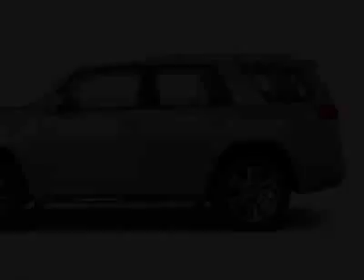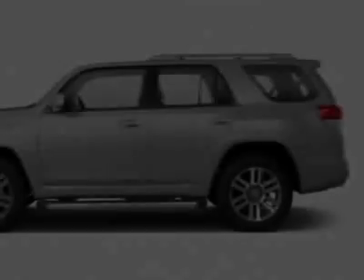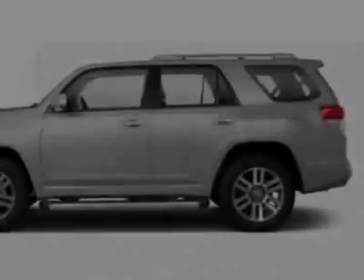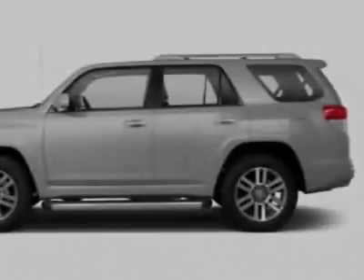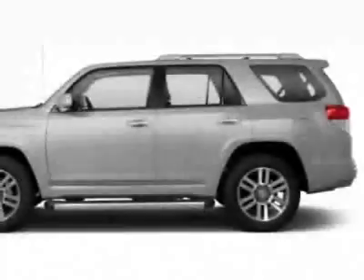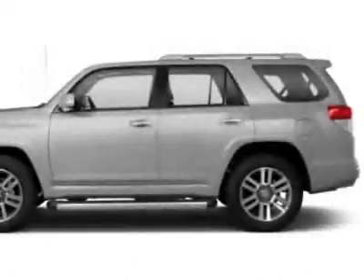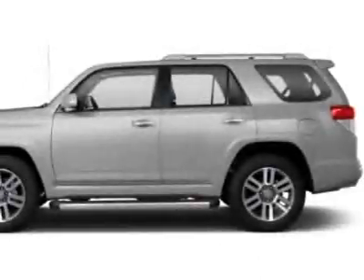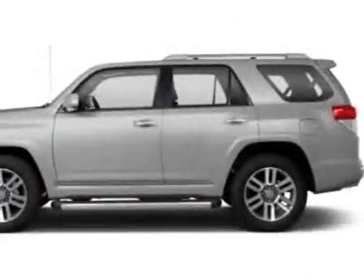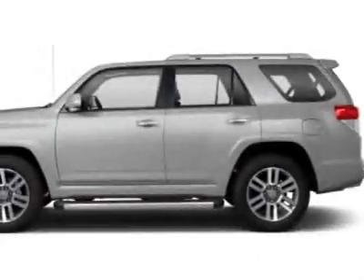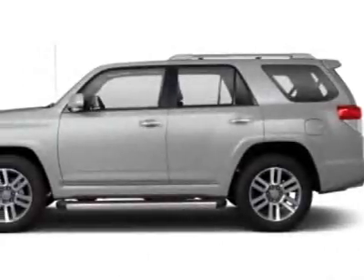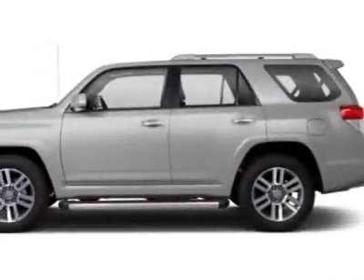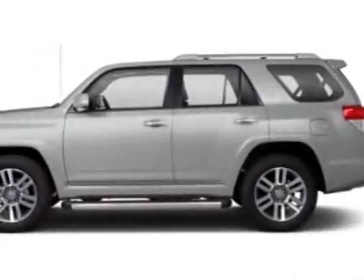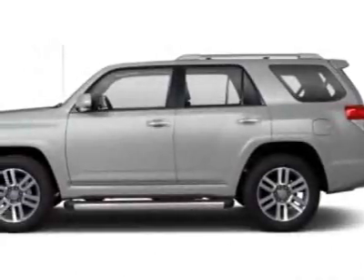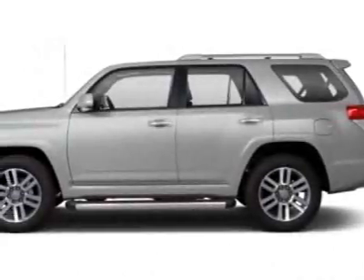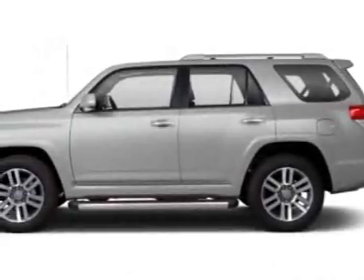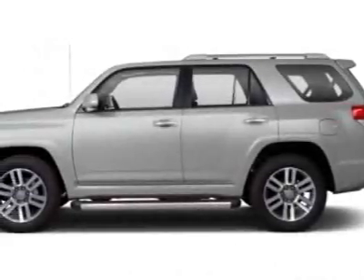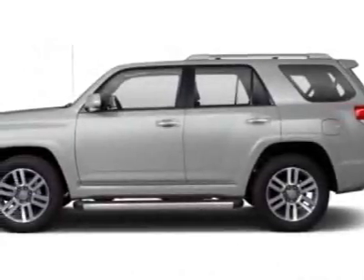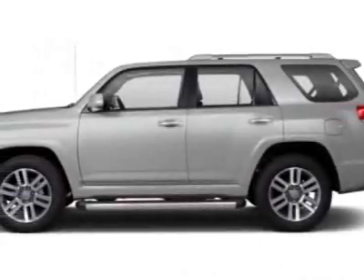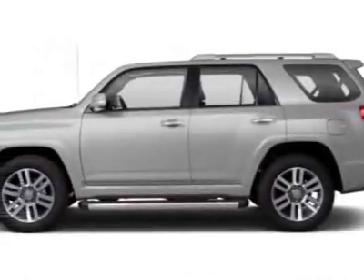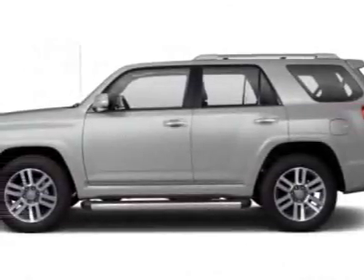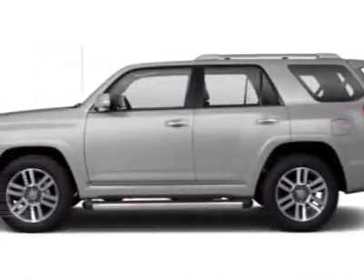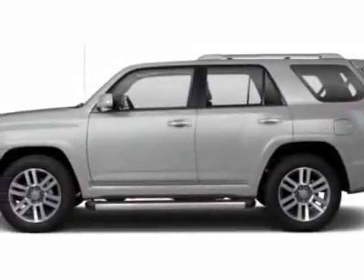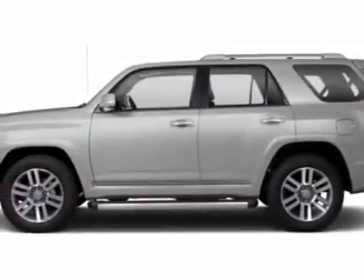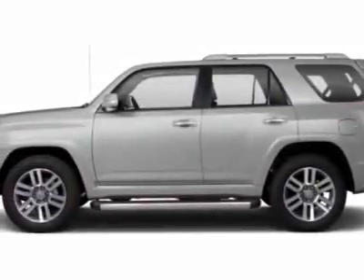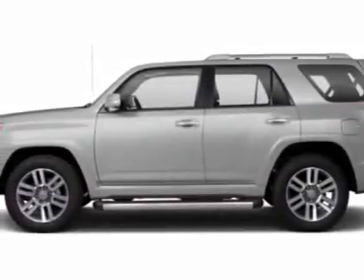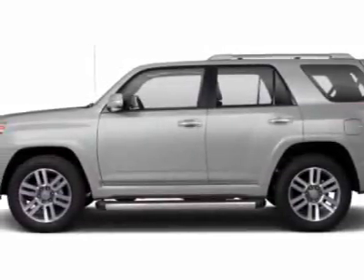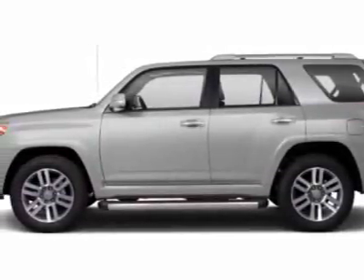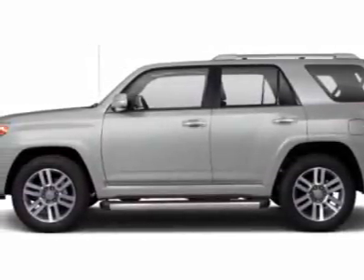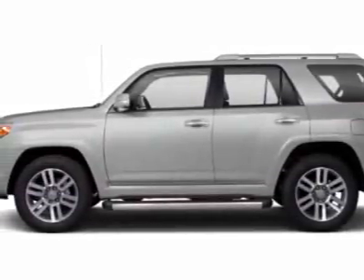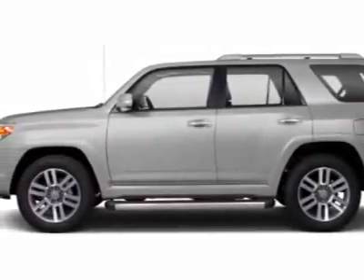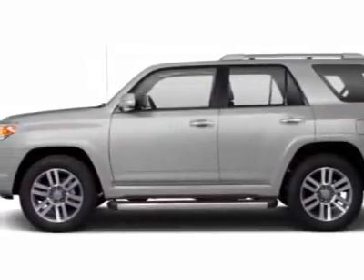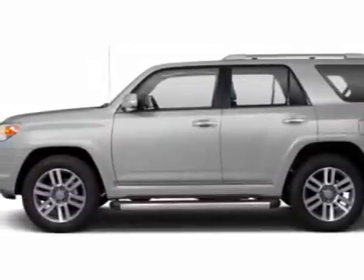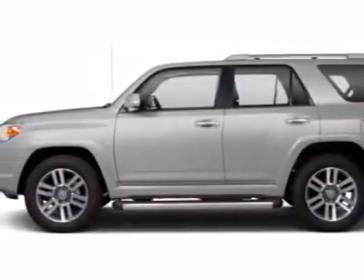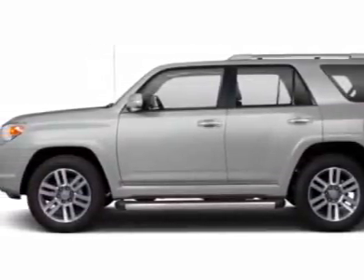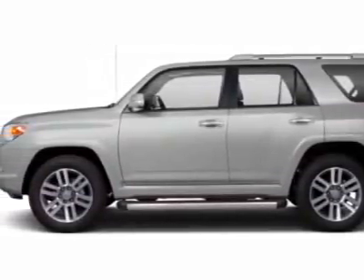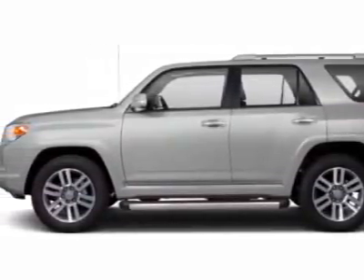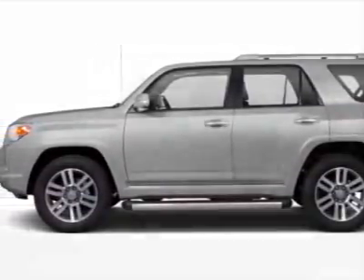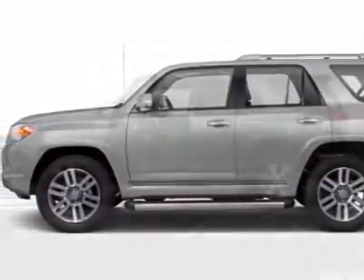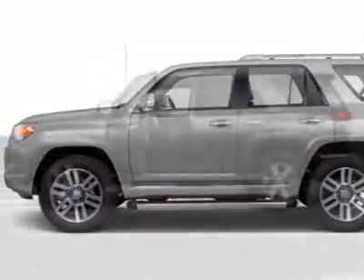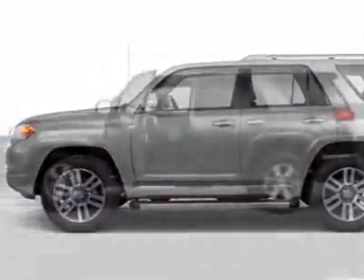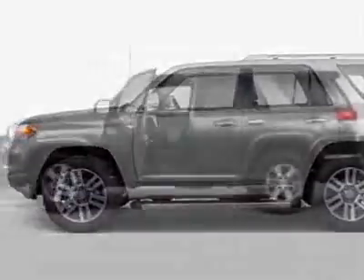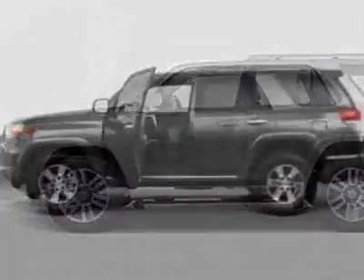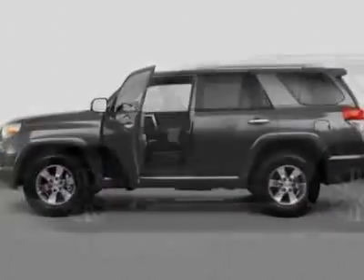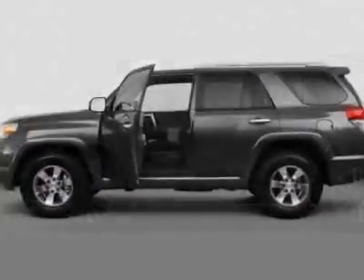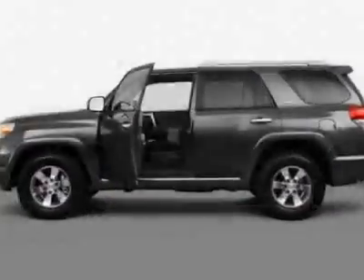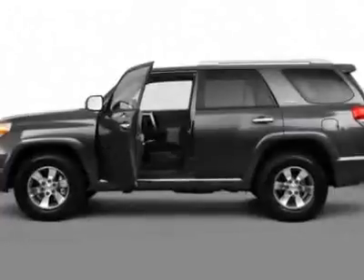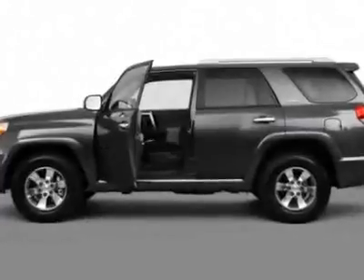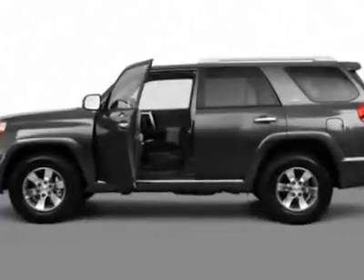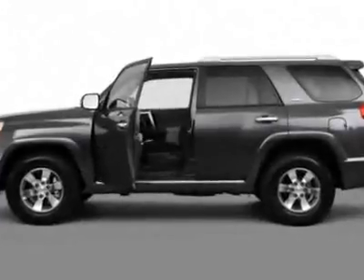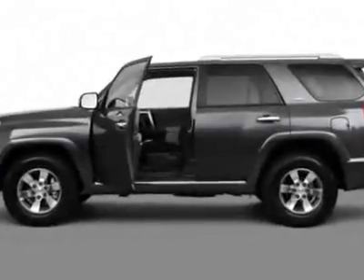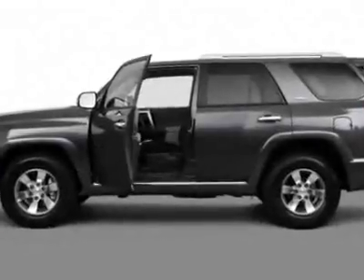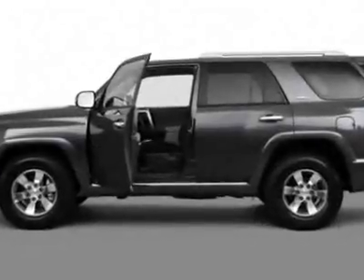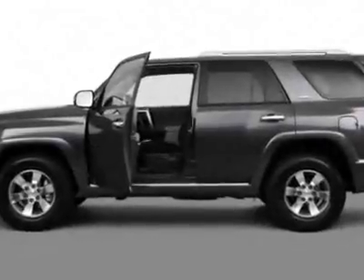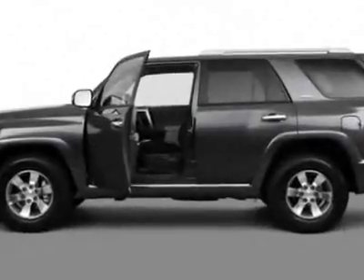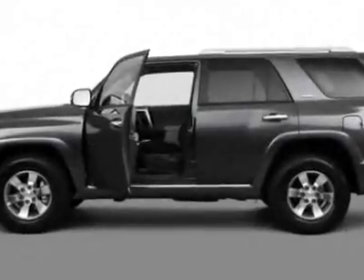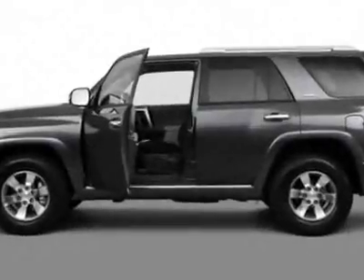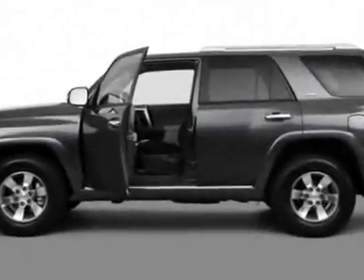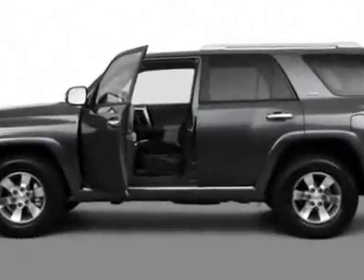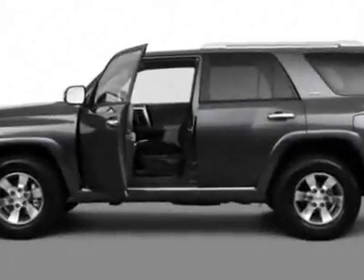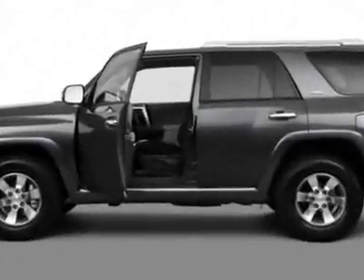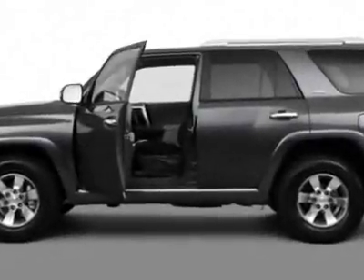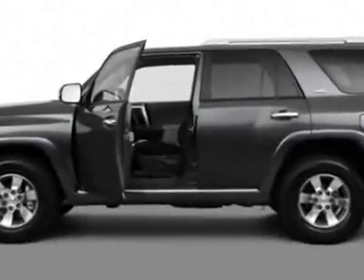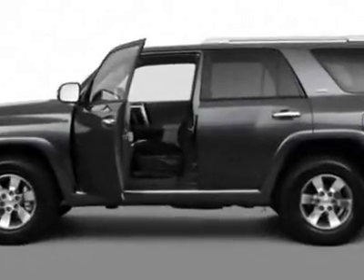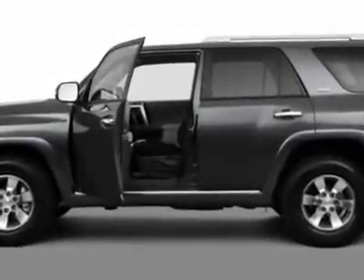Look at this new 2012 Toyota 4Runner. For your protection, this vehicle has a full factory warranty.